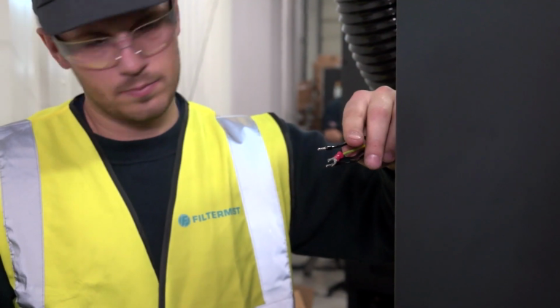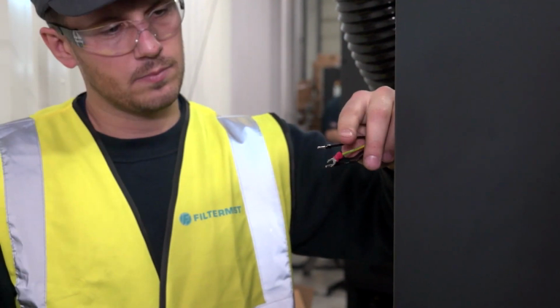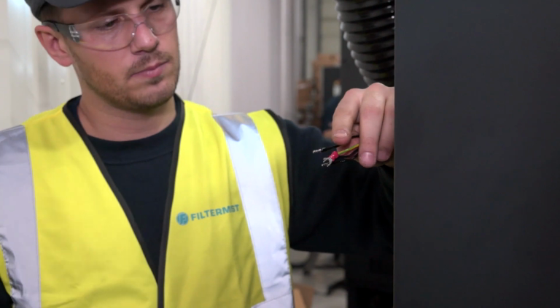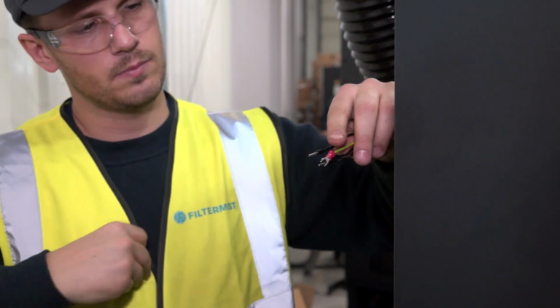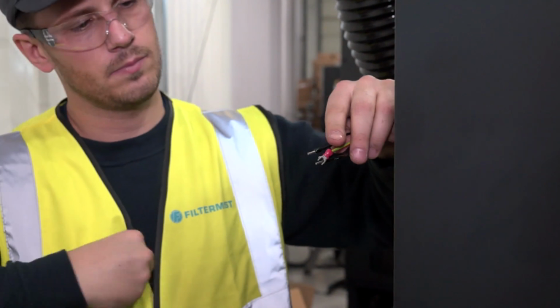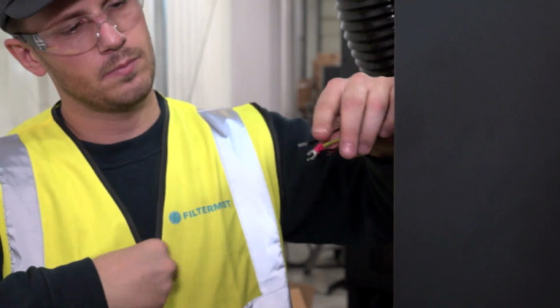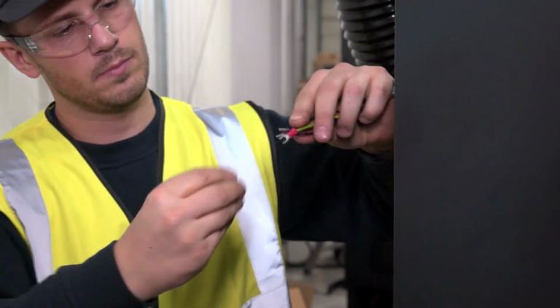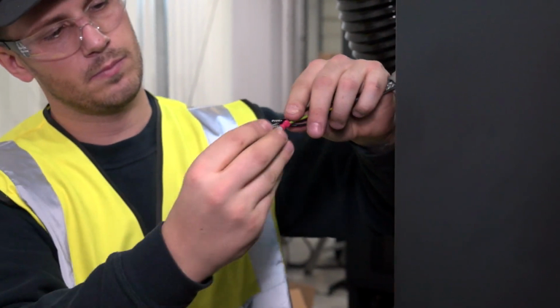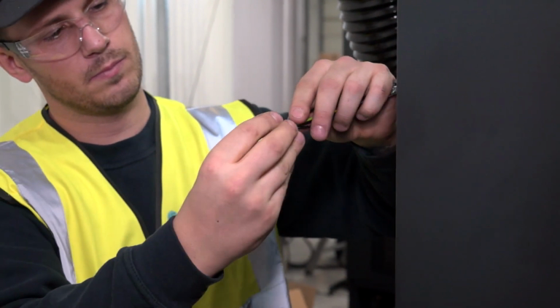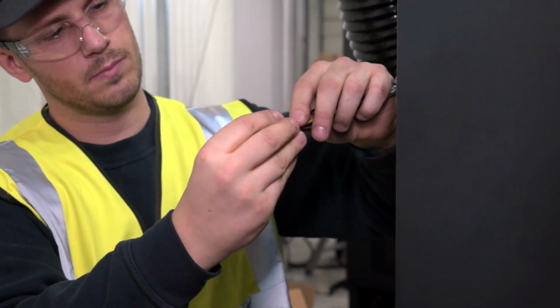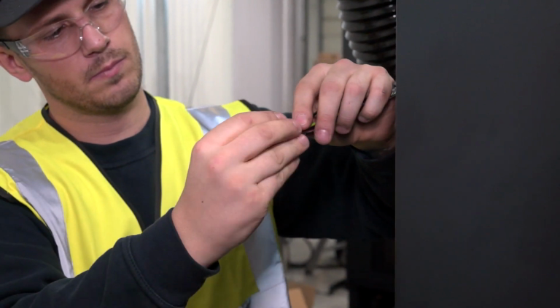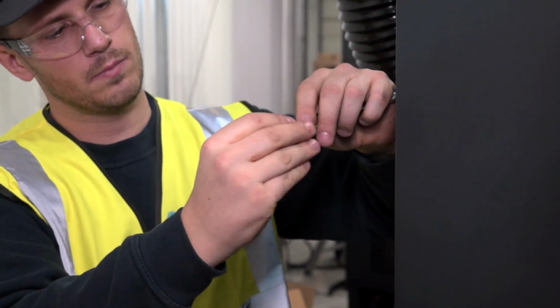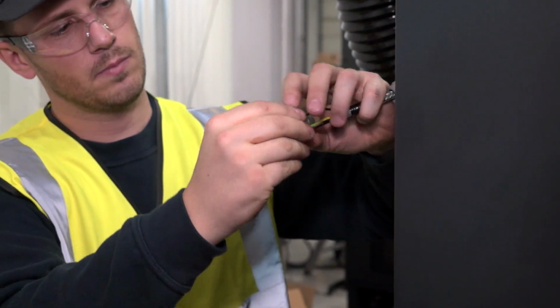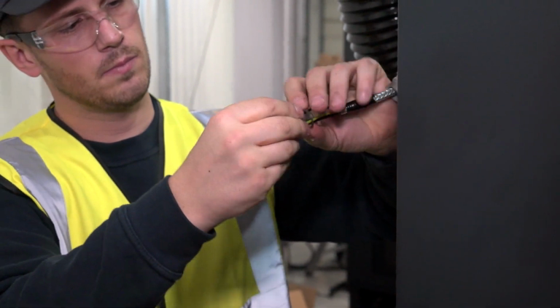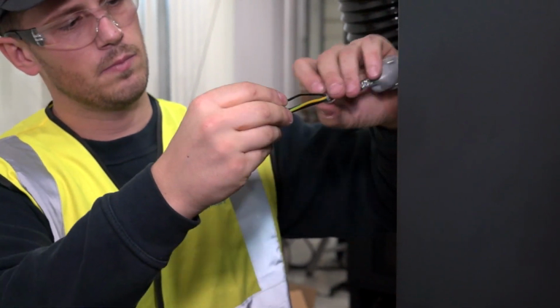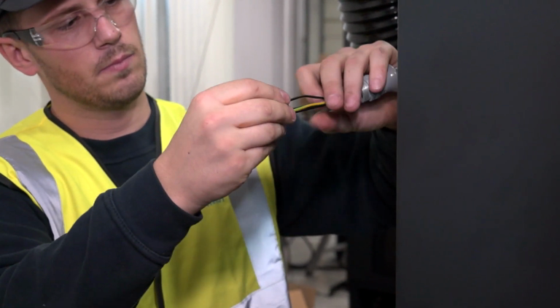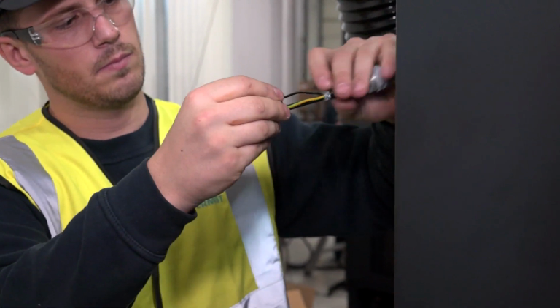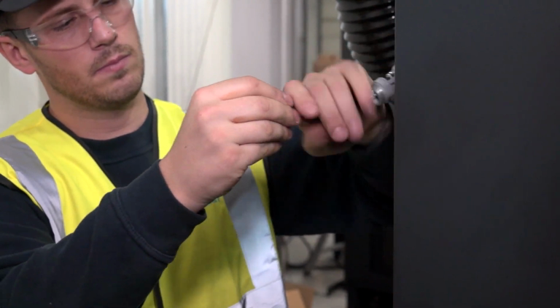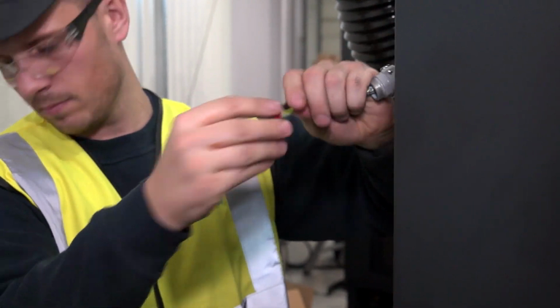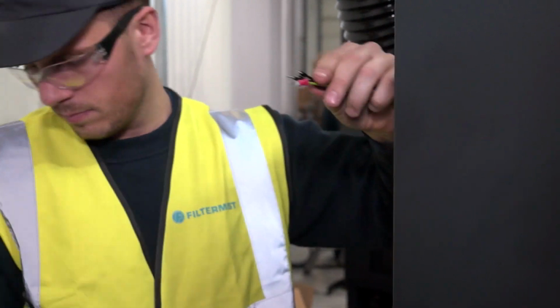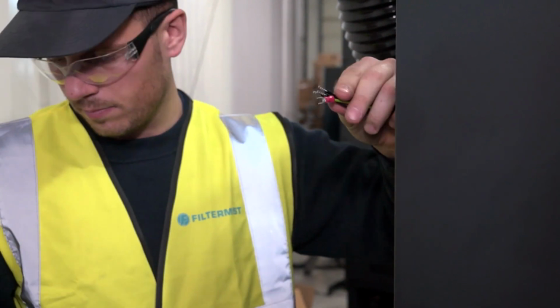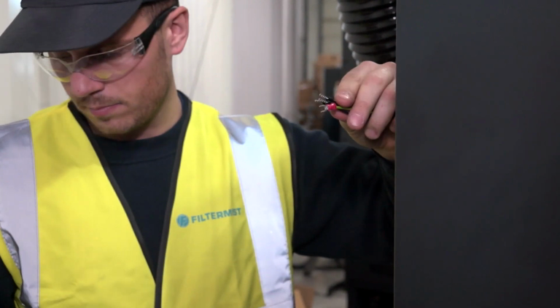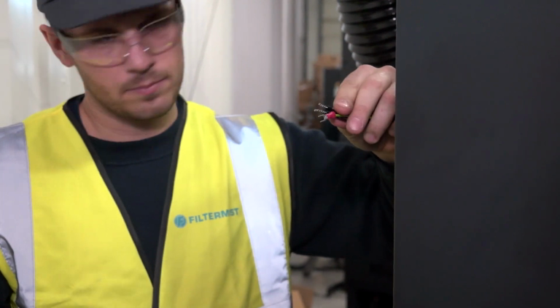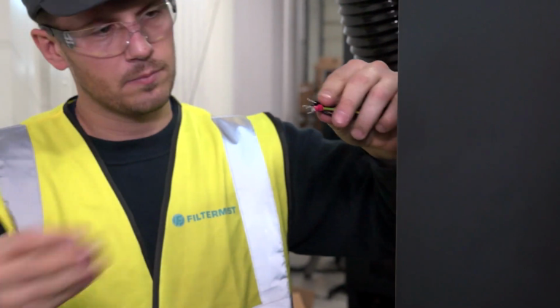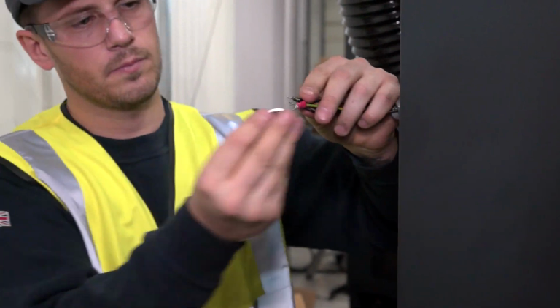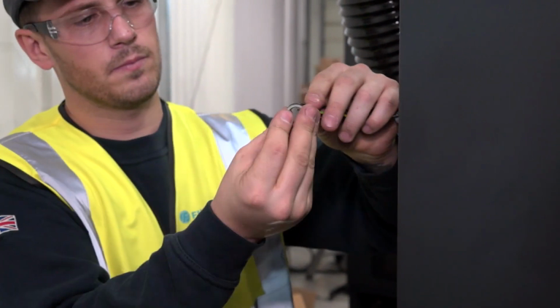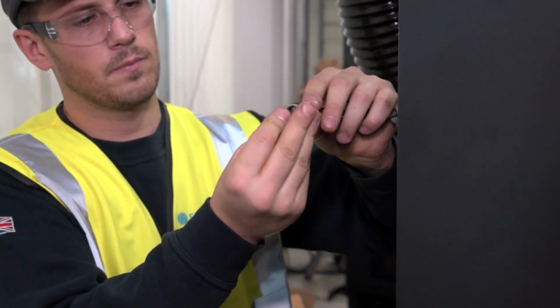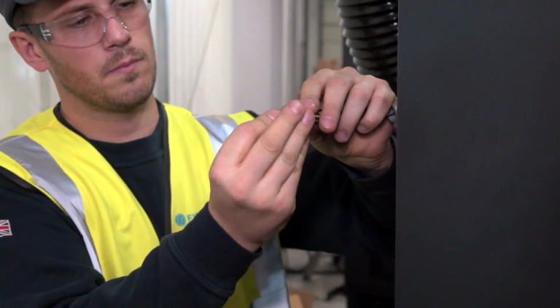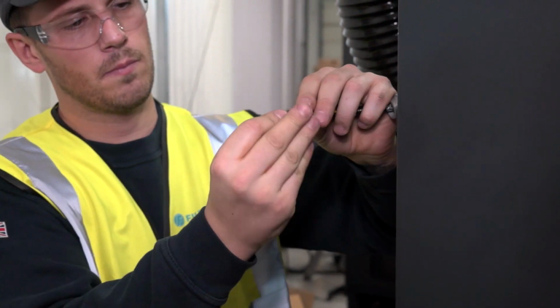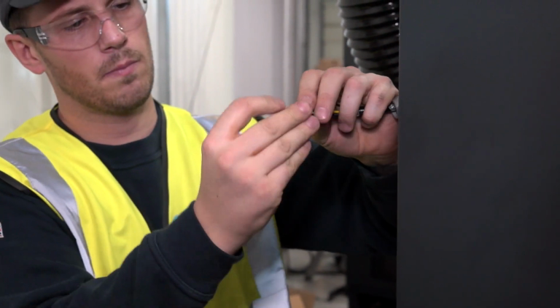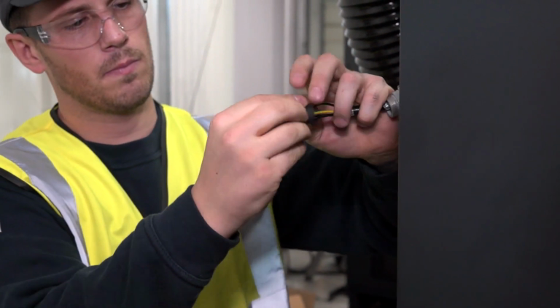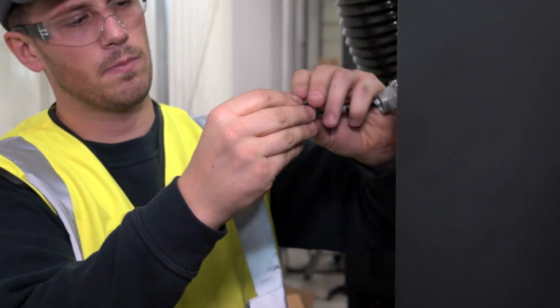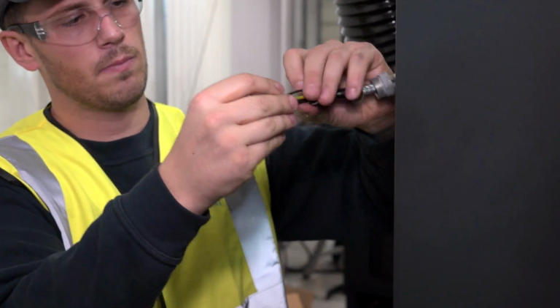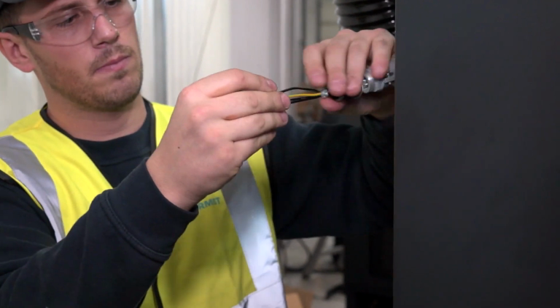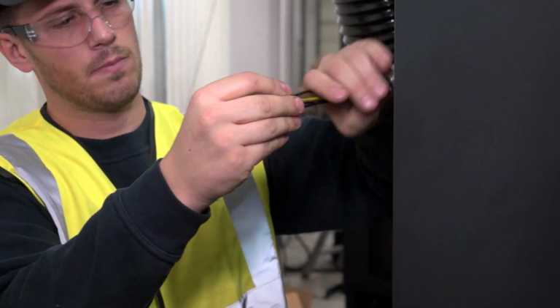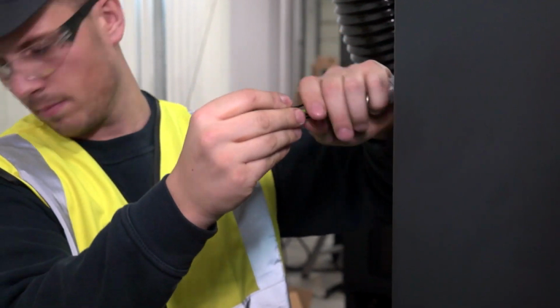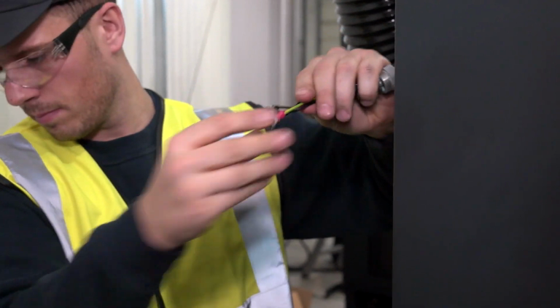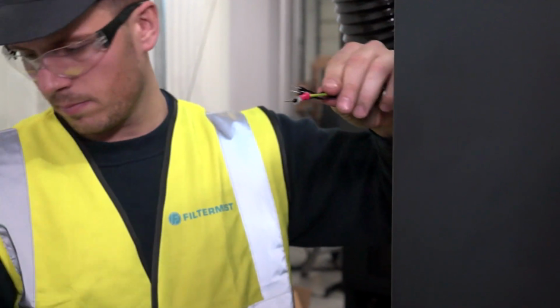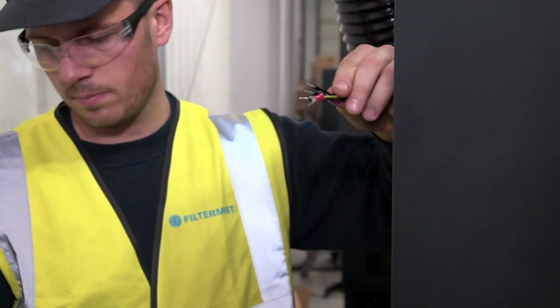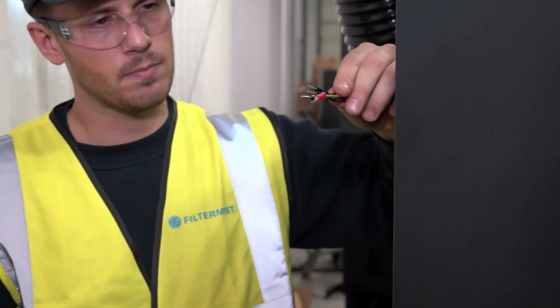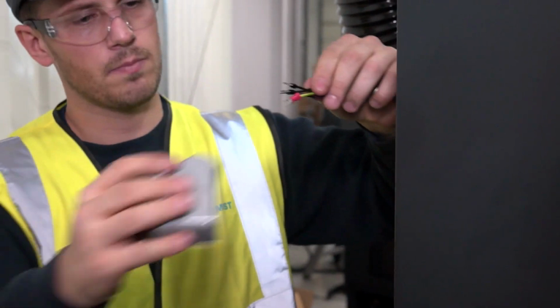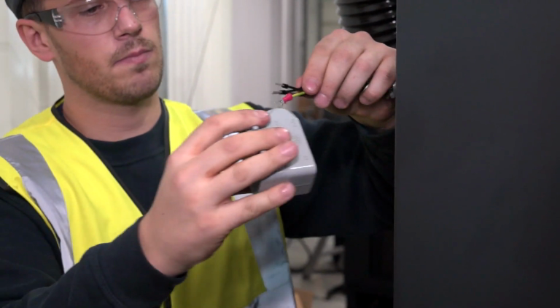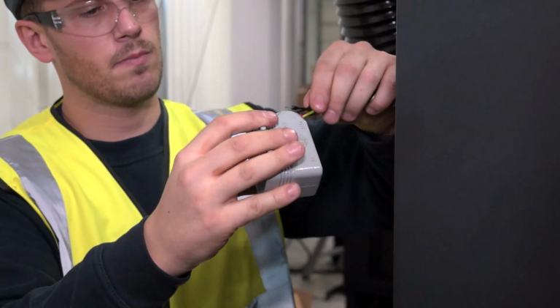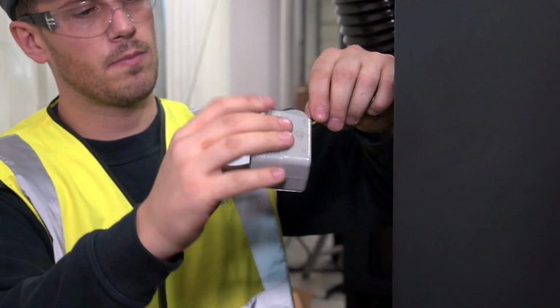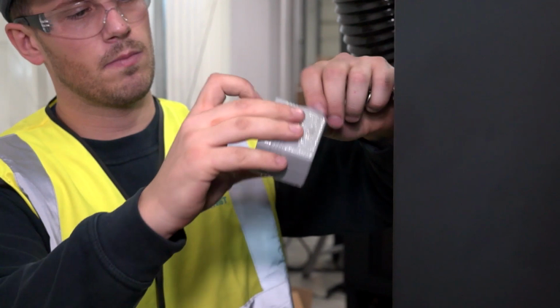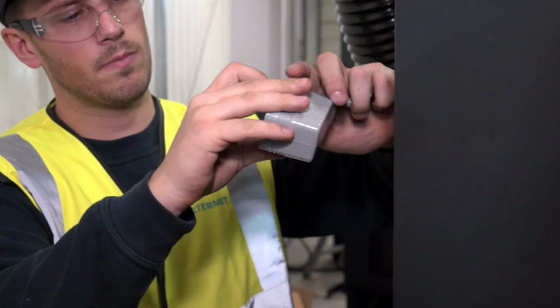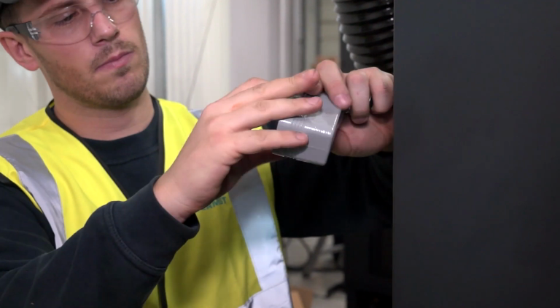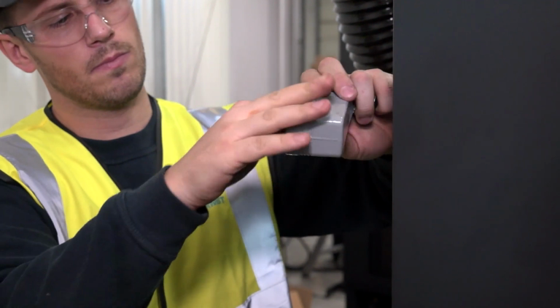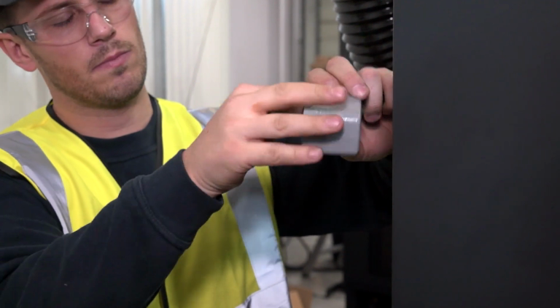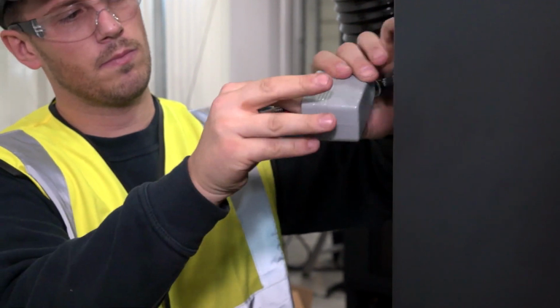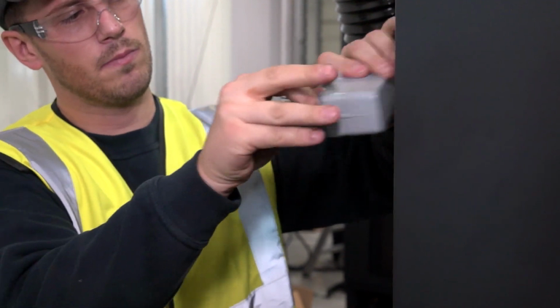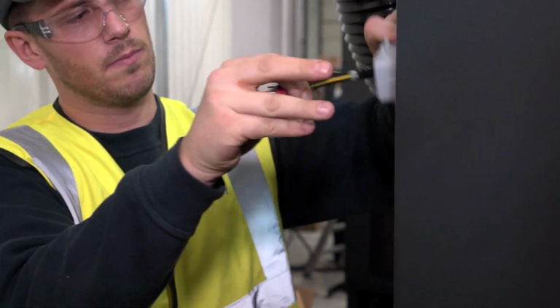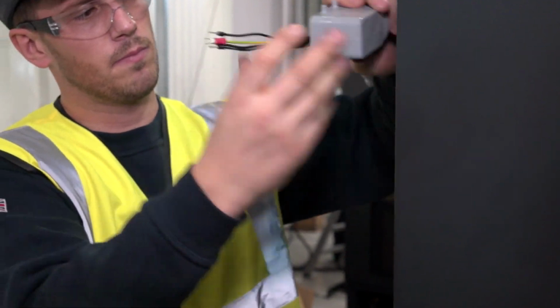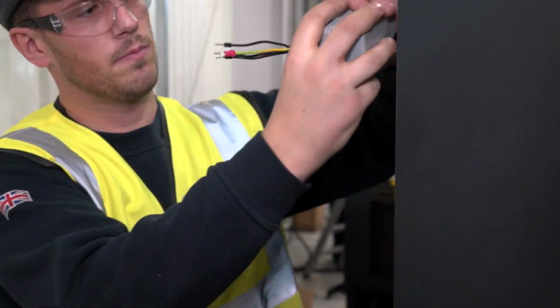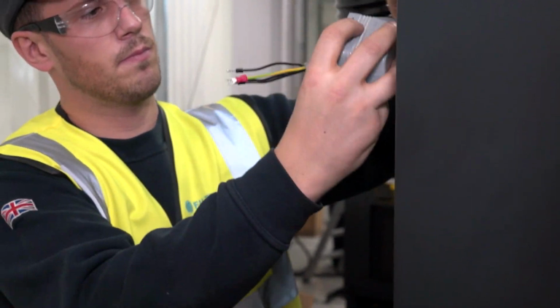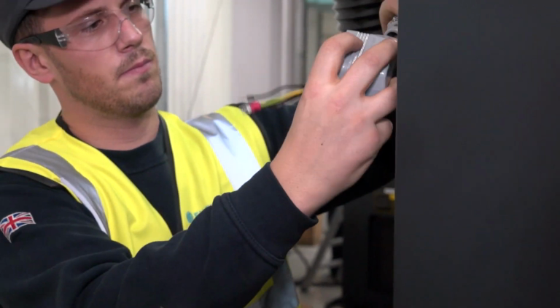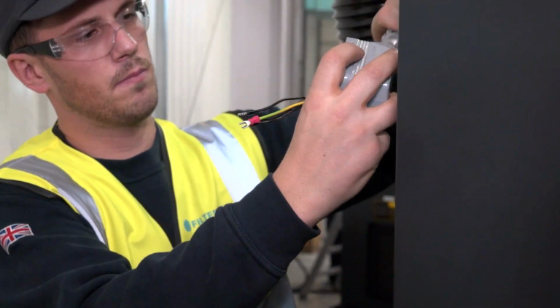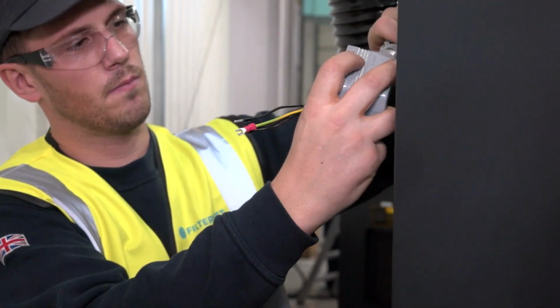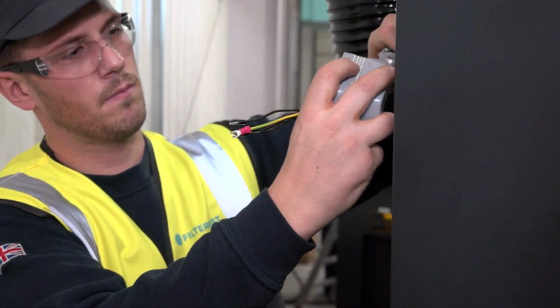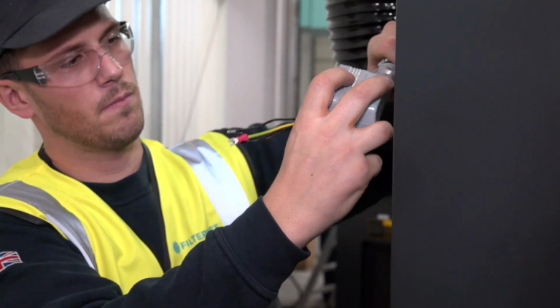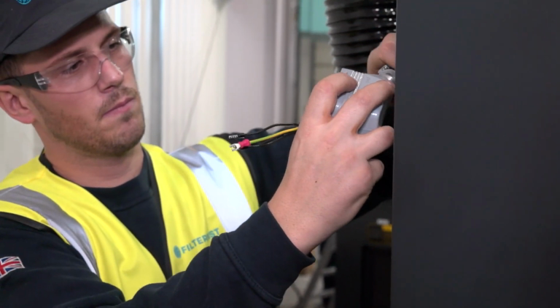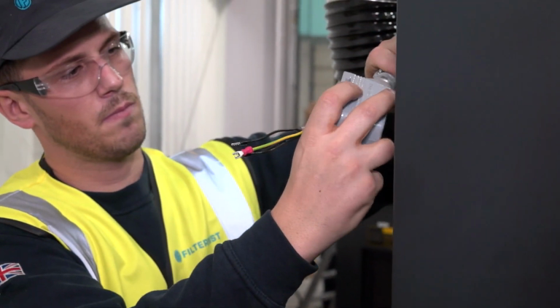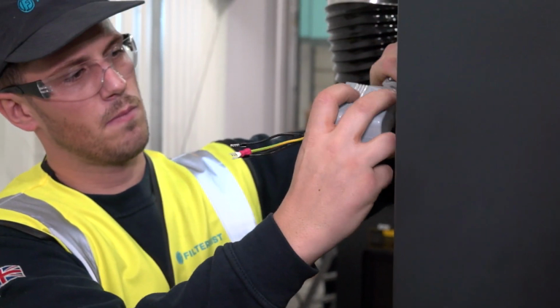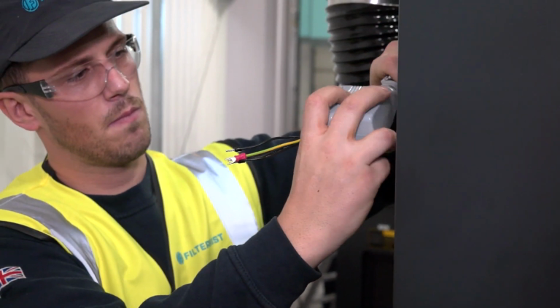Fit a jubilee clip over the bottom of the ducting, locate it over the flange adapter, and tighten the clip. Wire the socket onto the cable — the power supply cable will be wired into the machine by a qualified electrician.